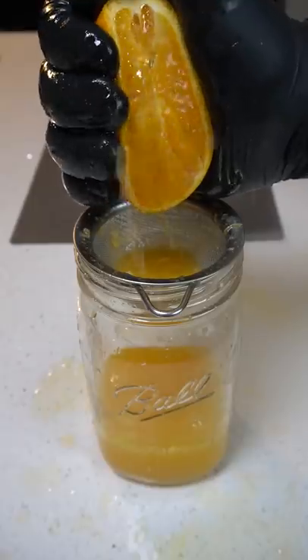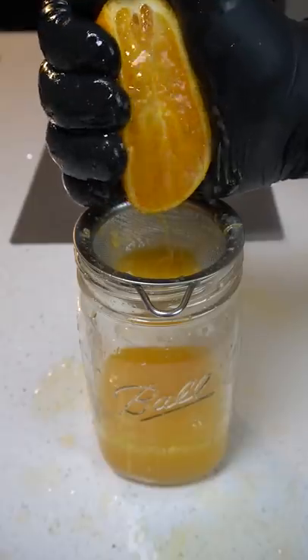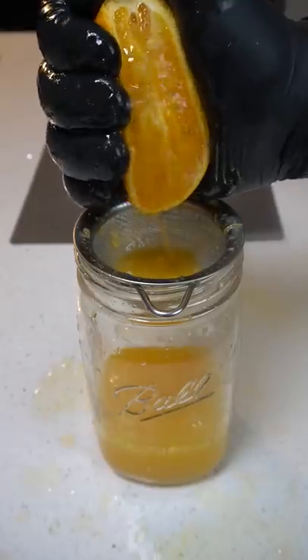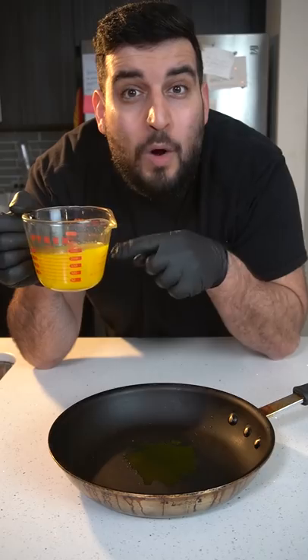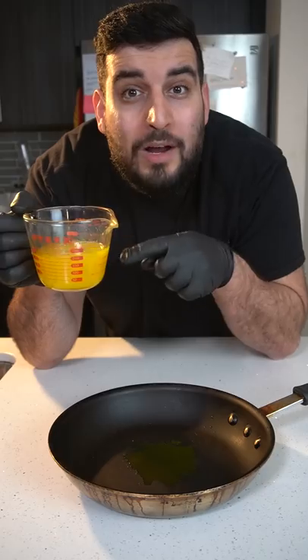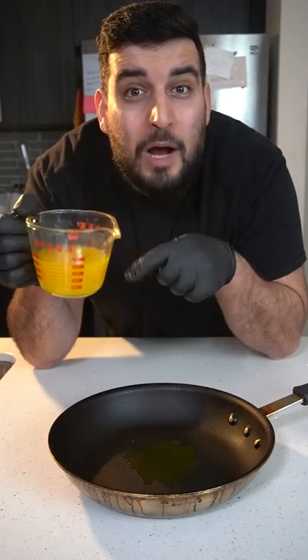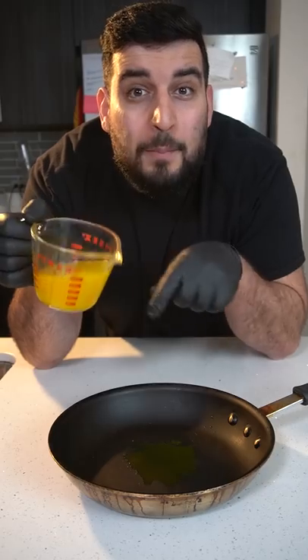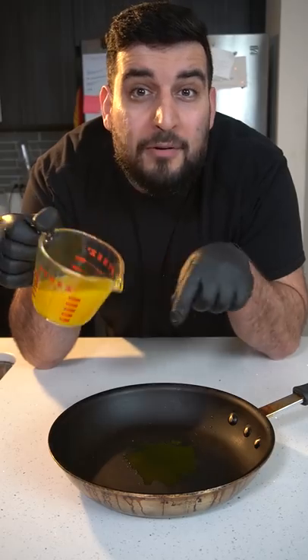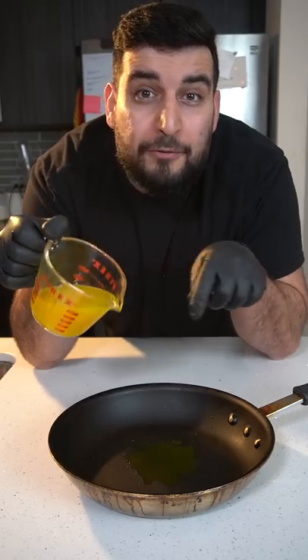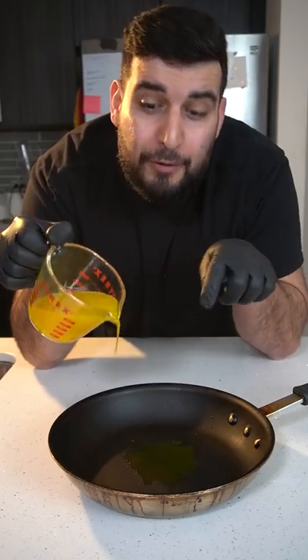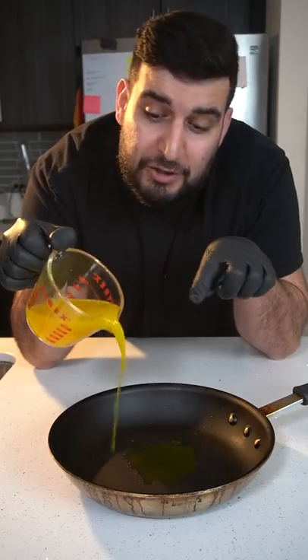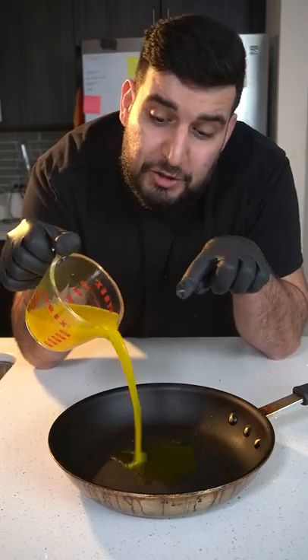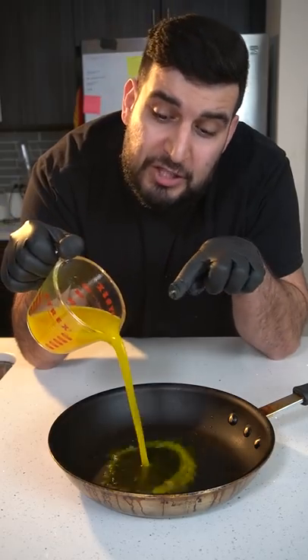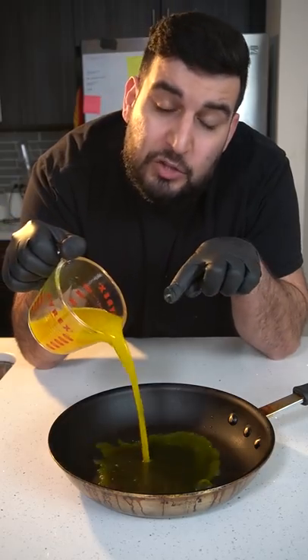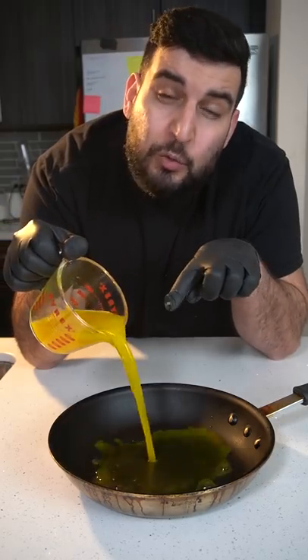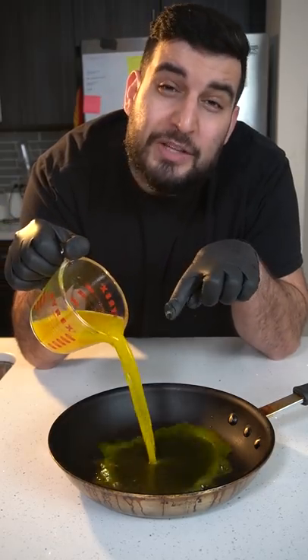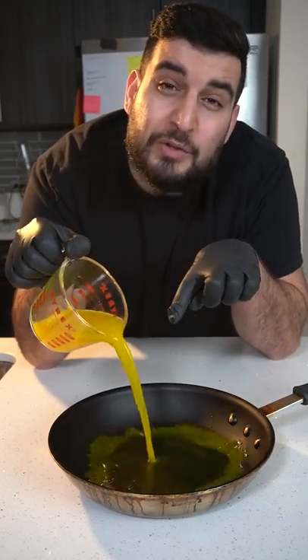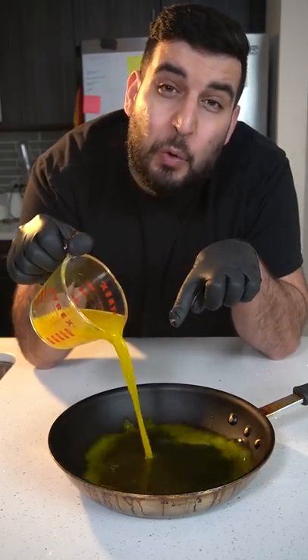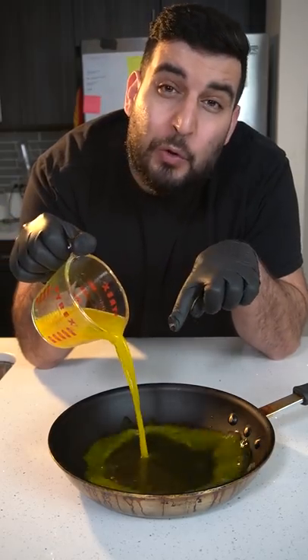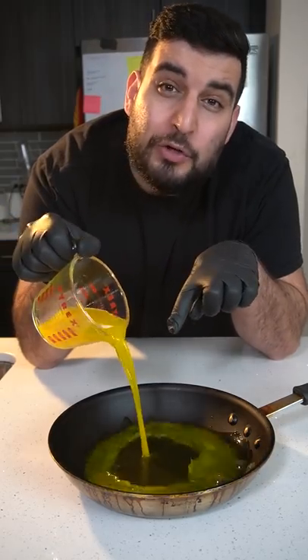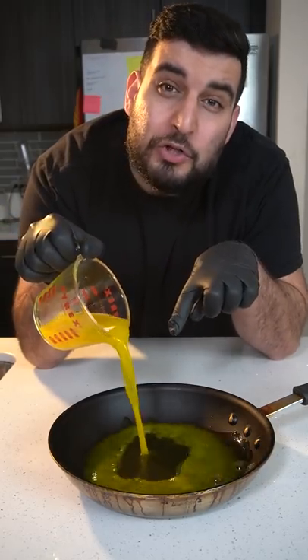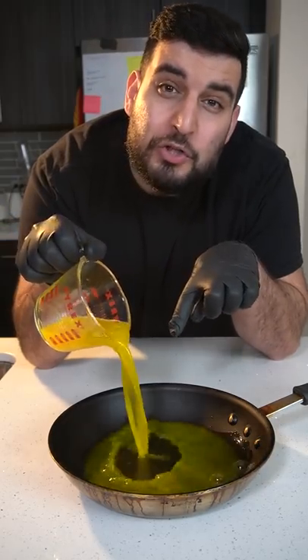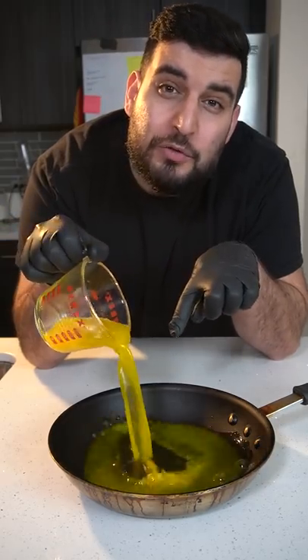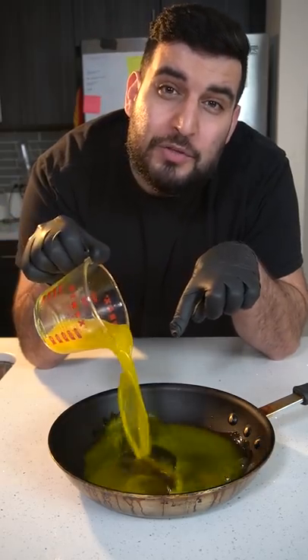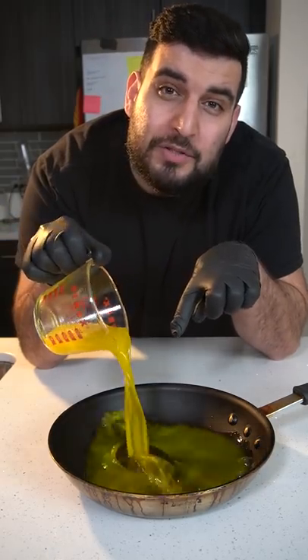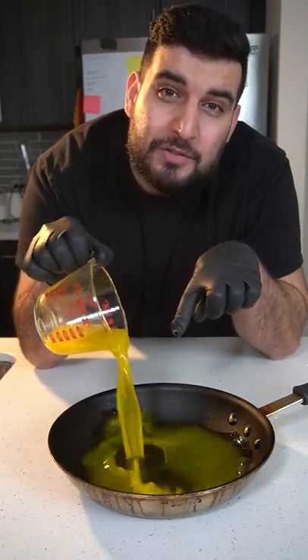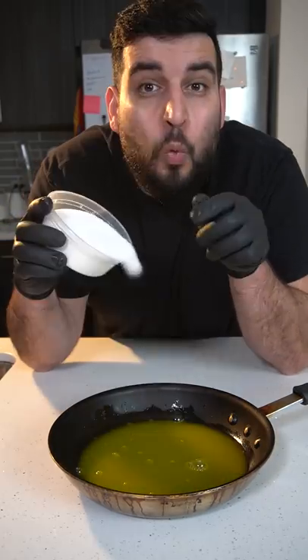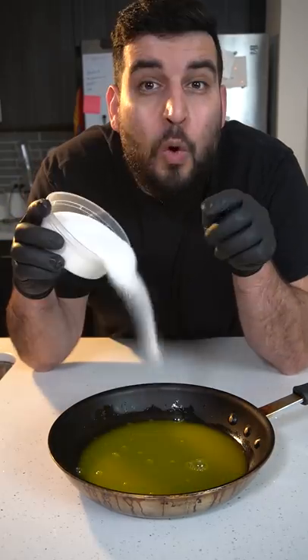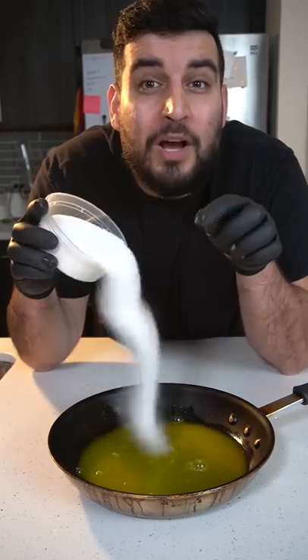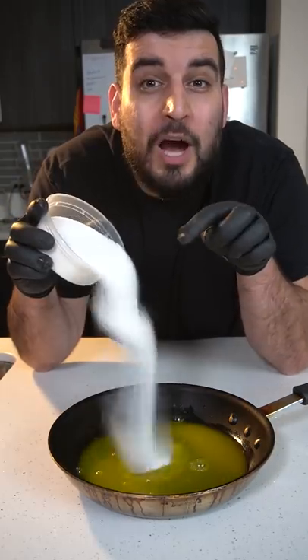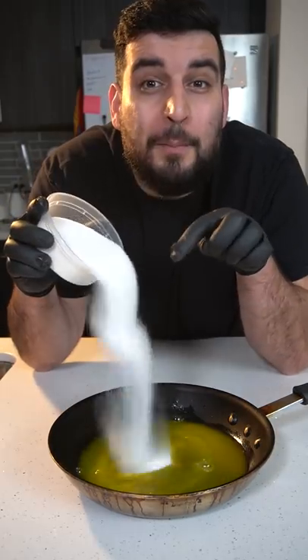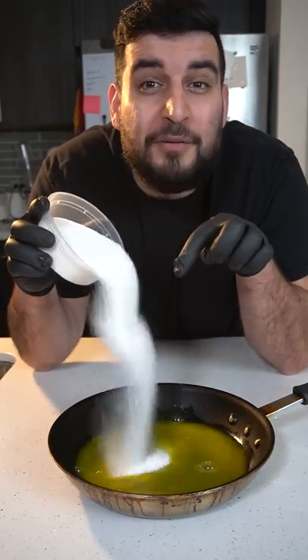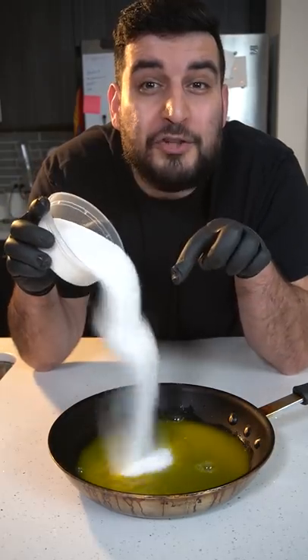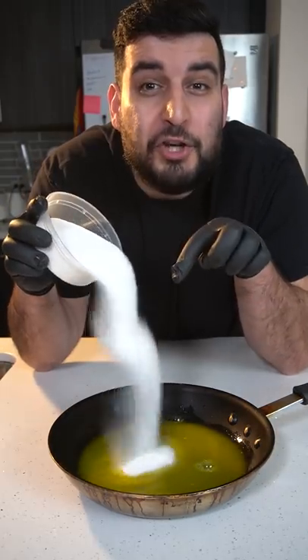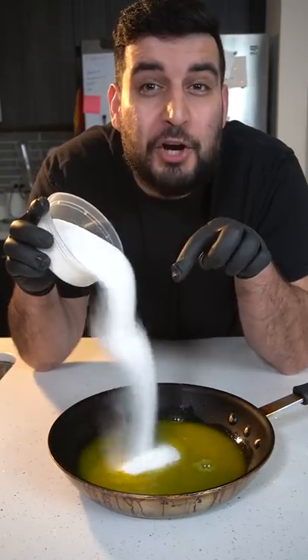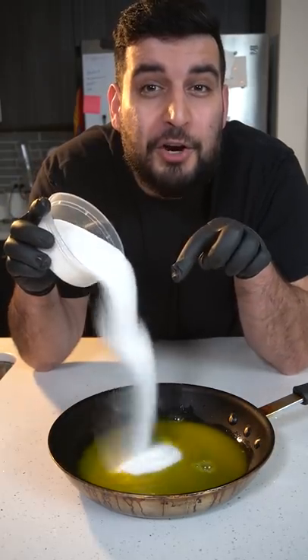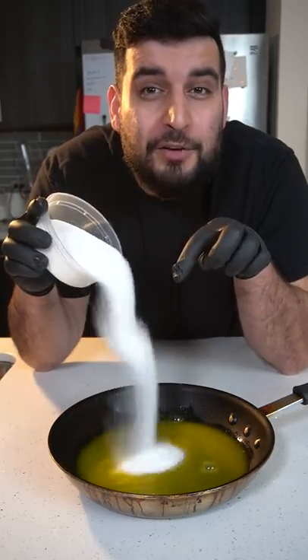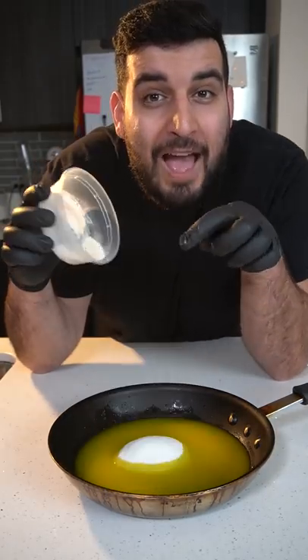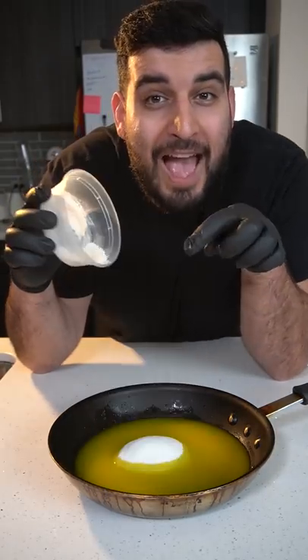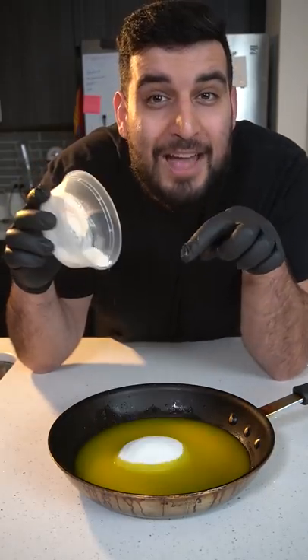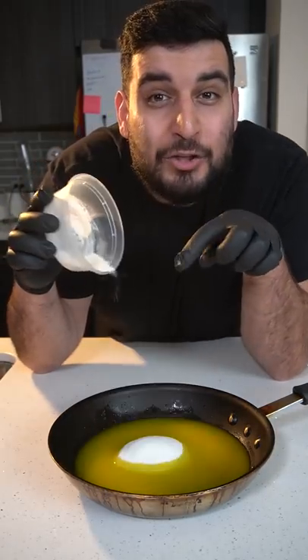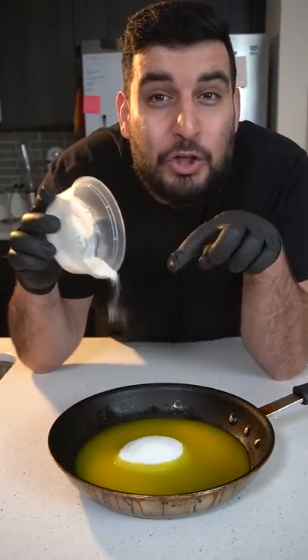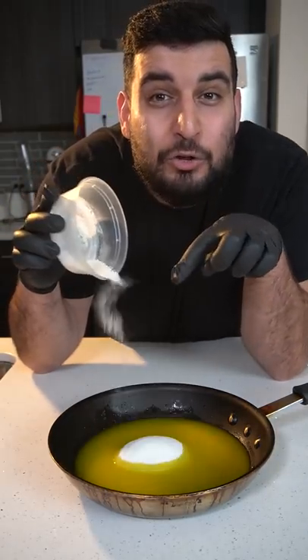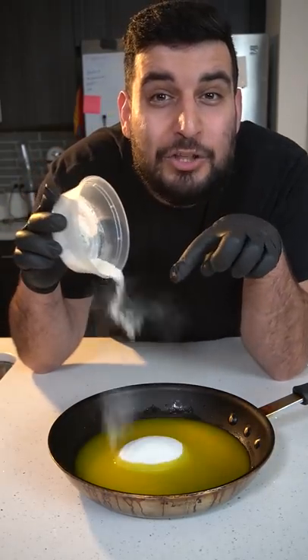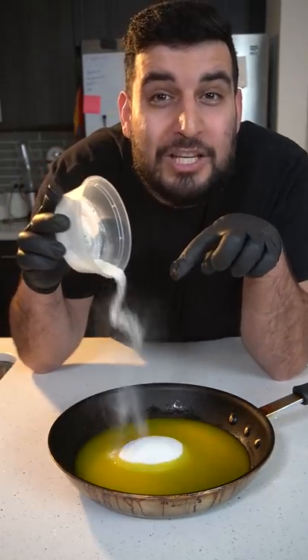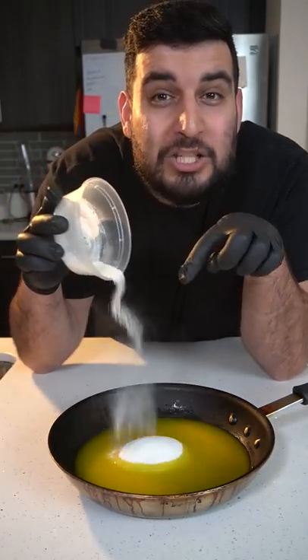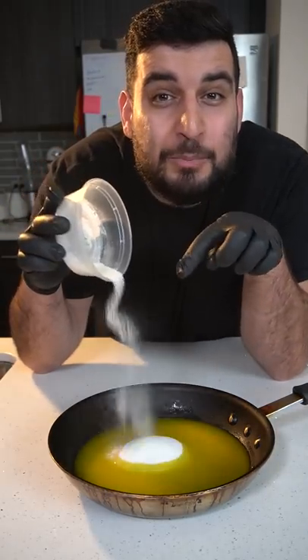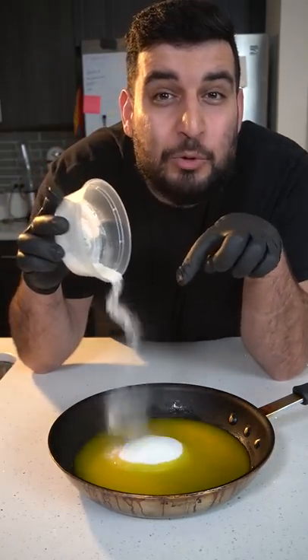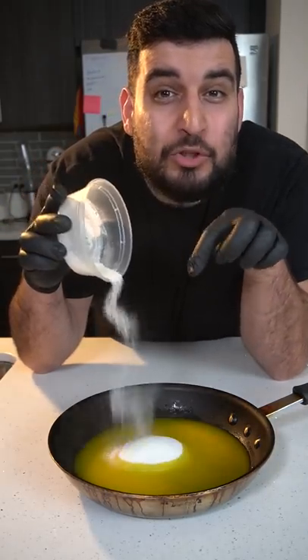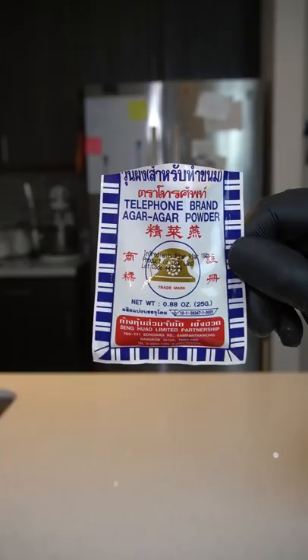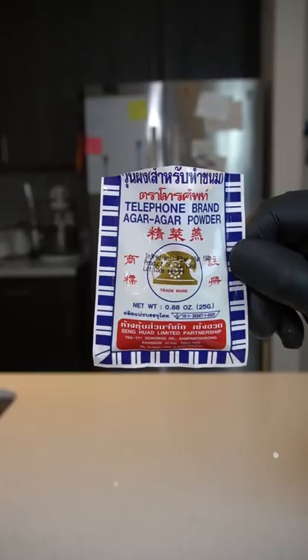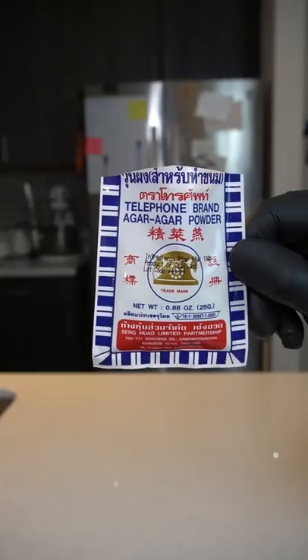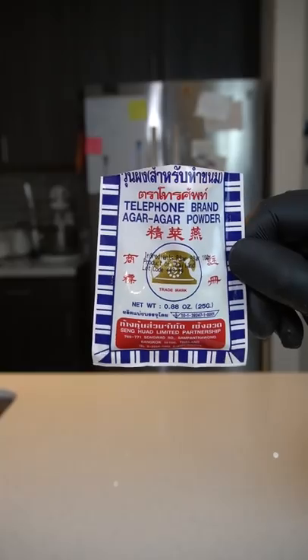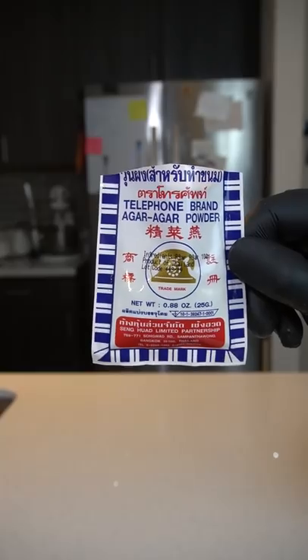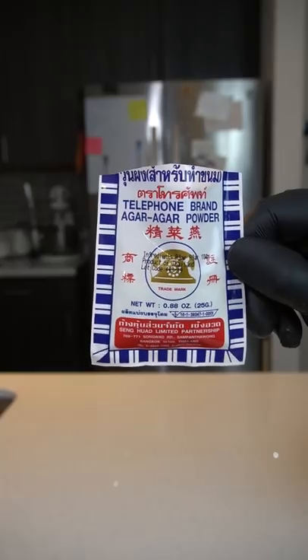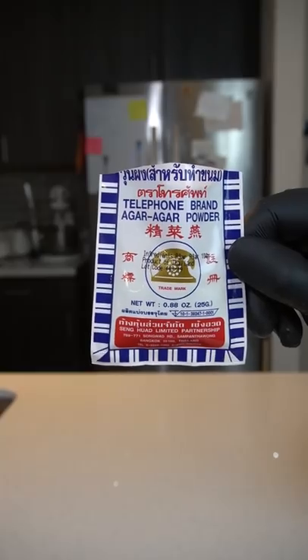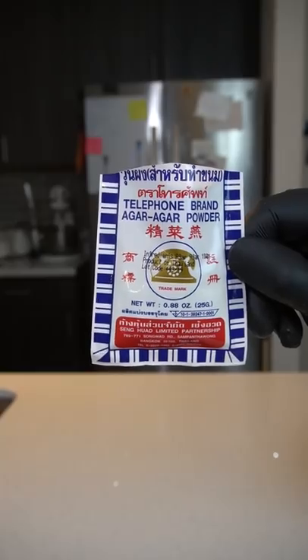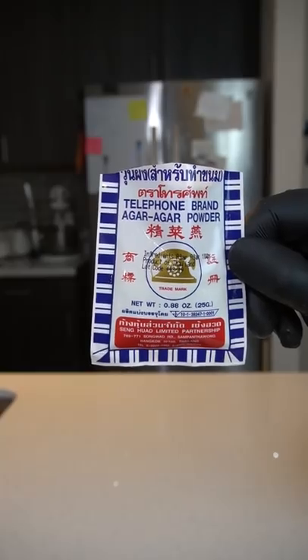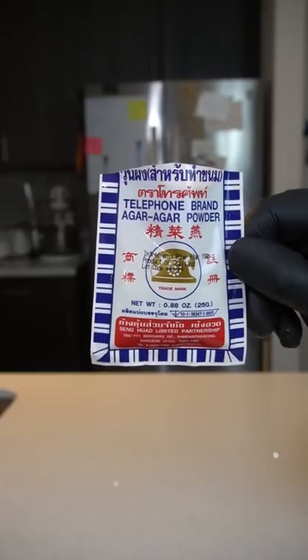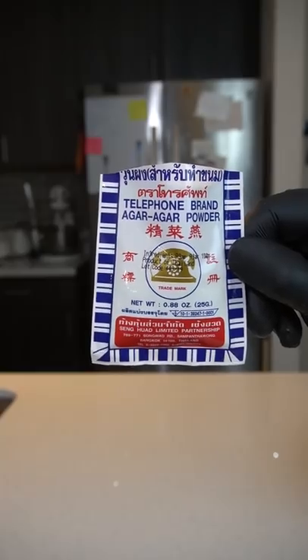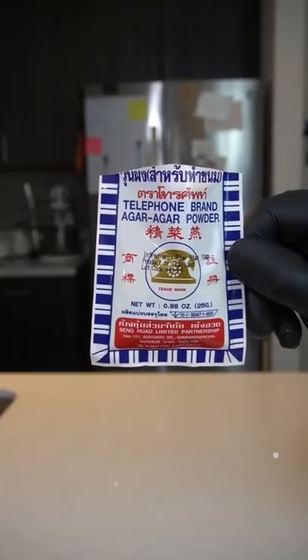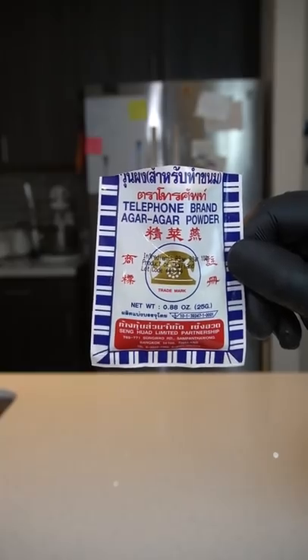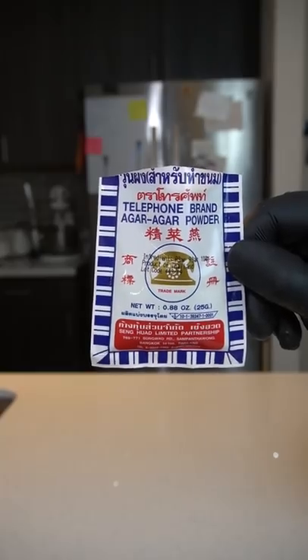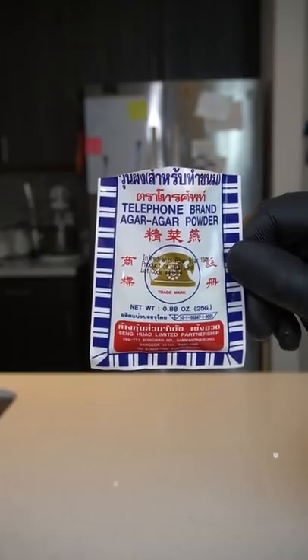One cup of freshly squeezed orange juice, one cup of sugar, and two teaspoons of agar agar powder.